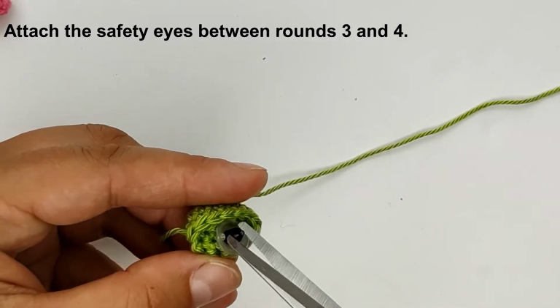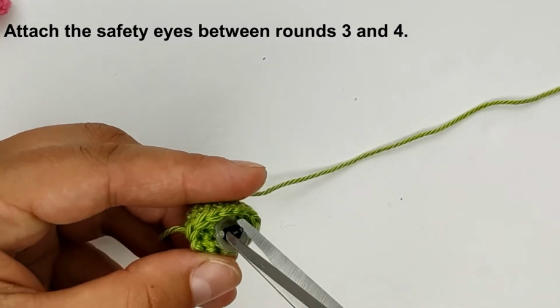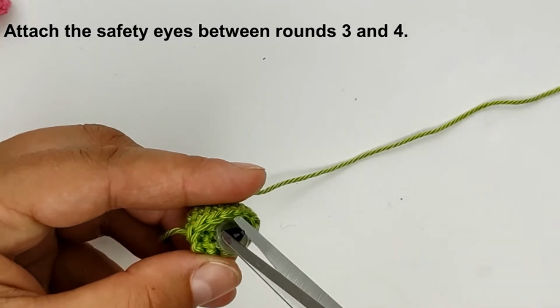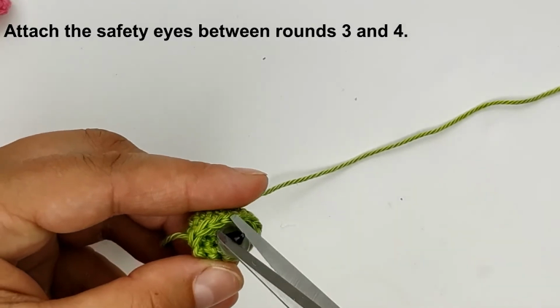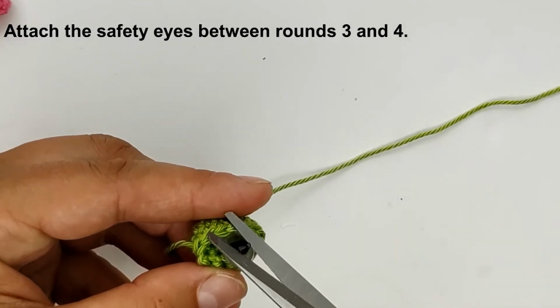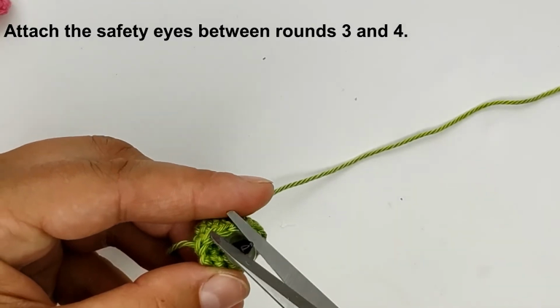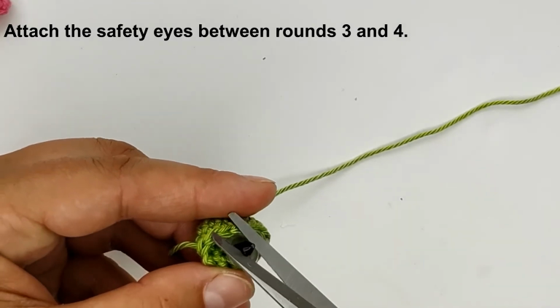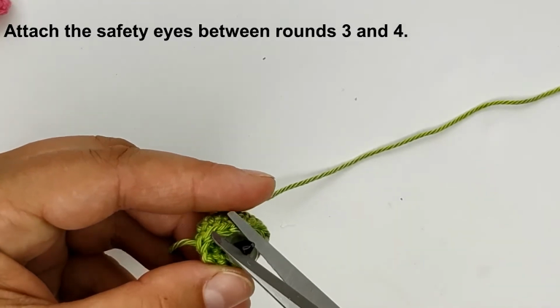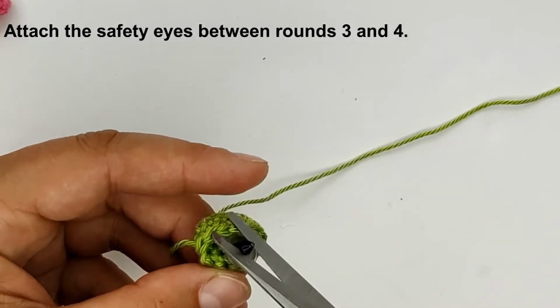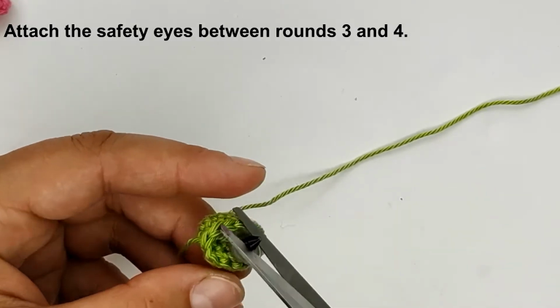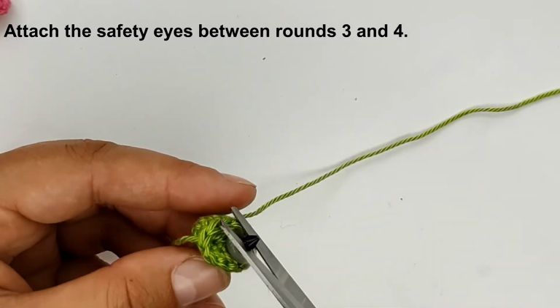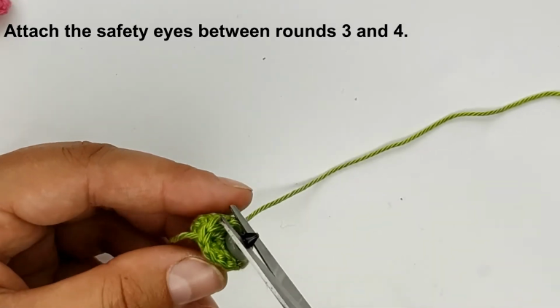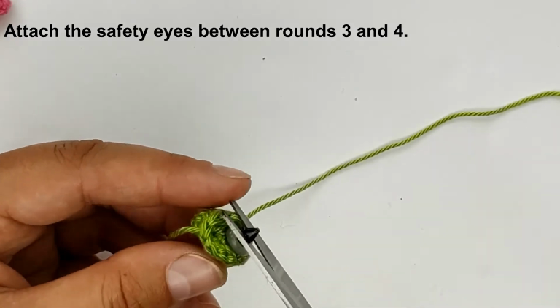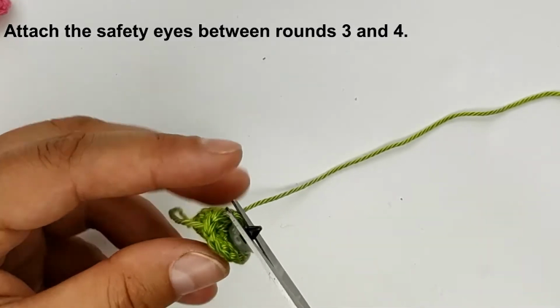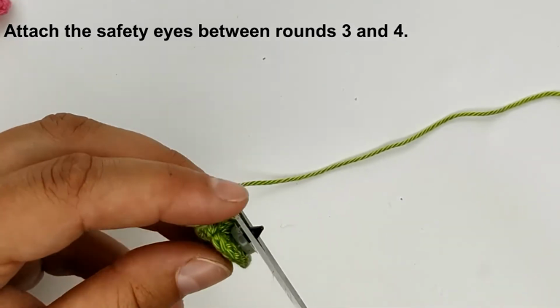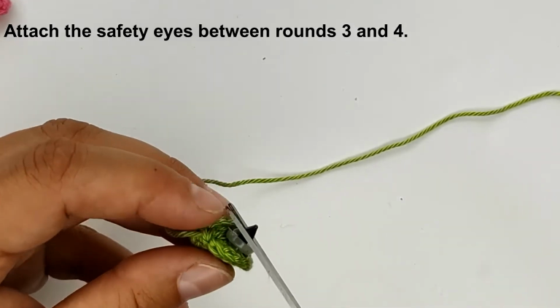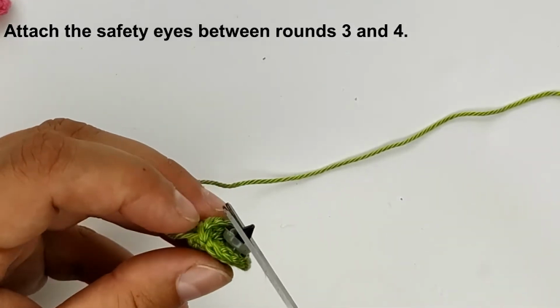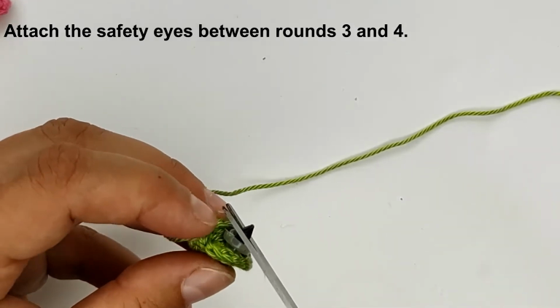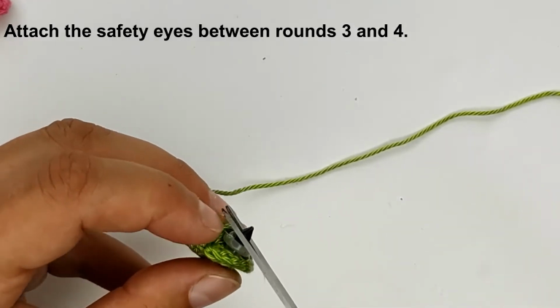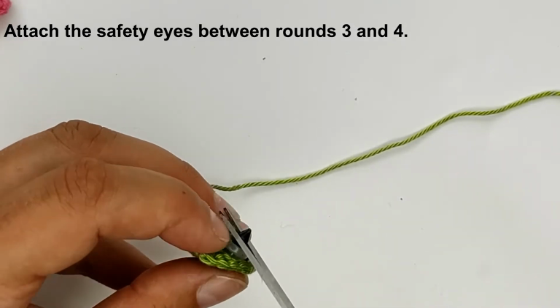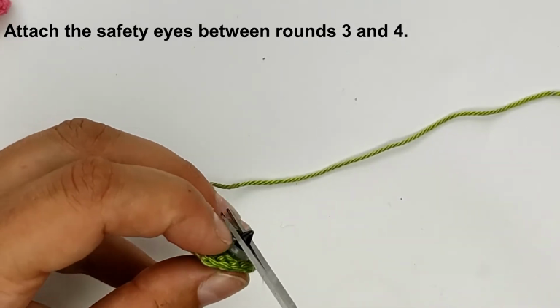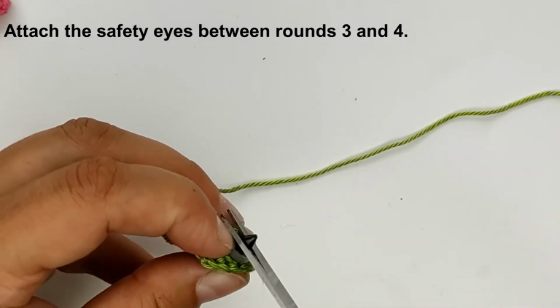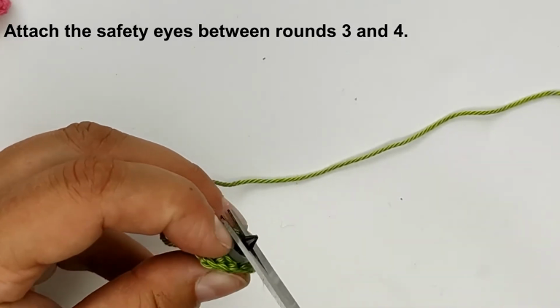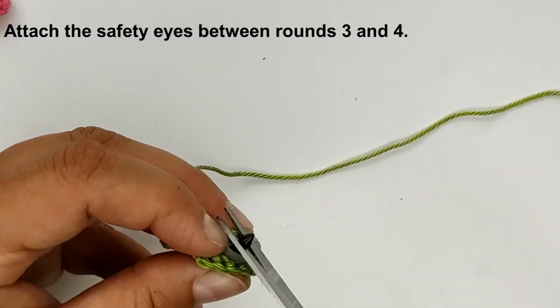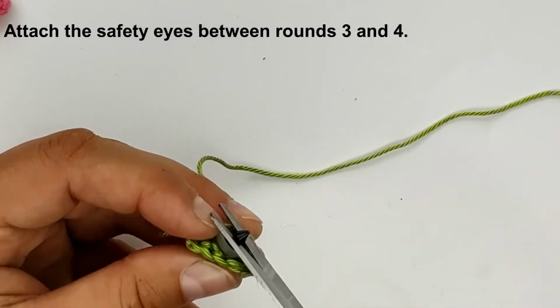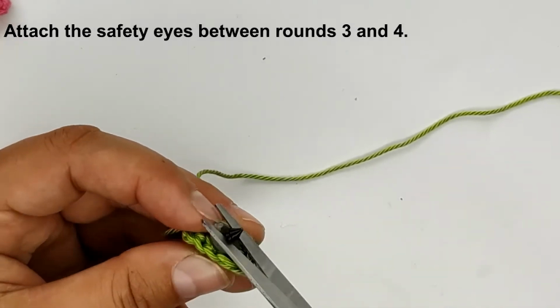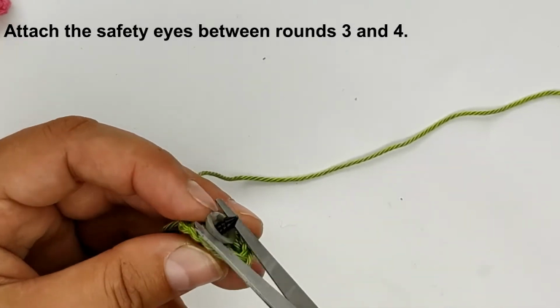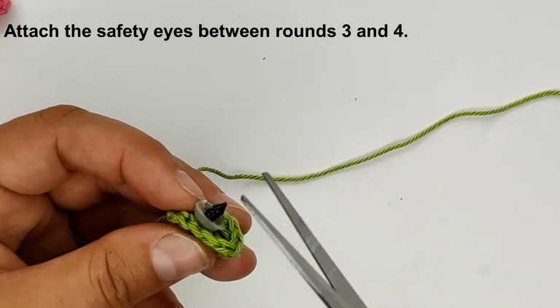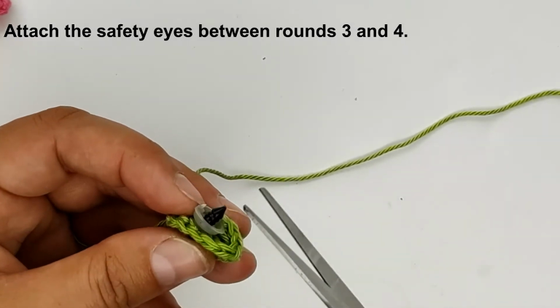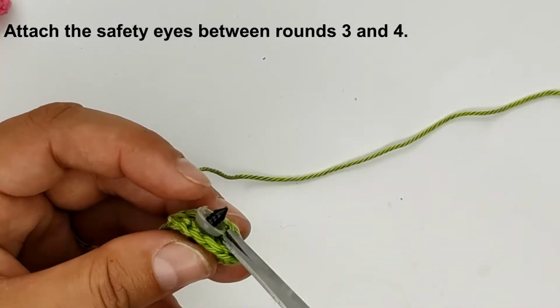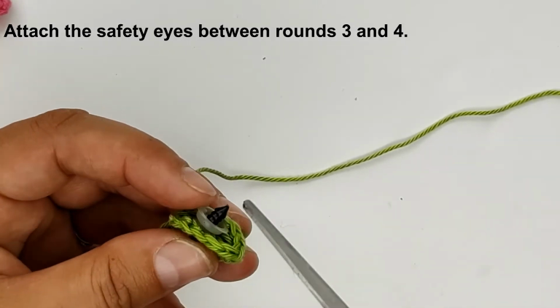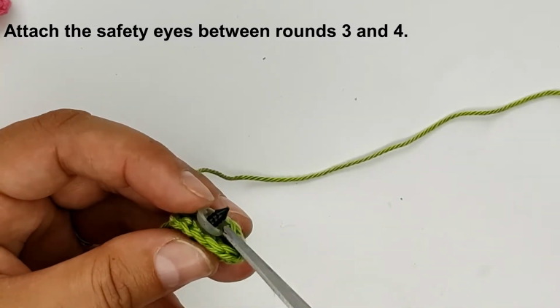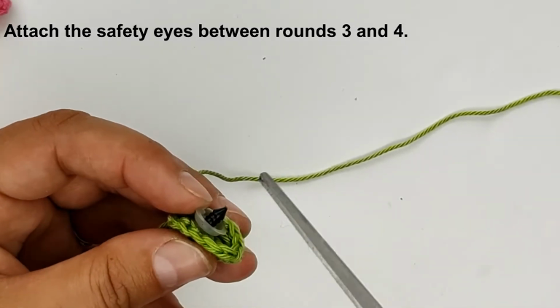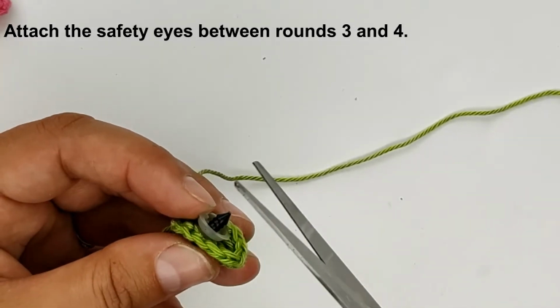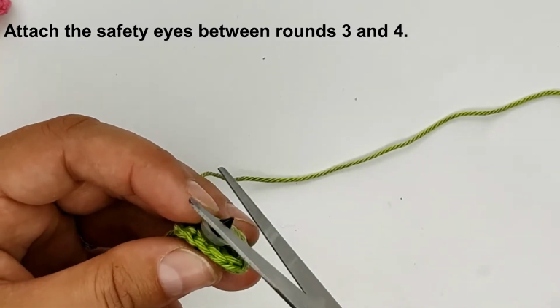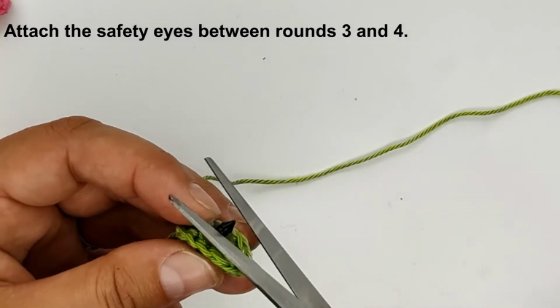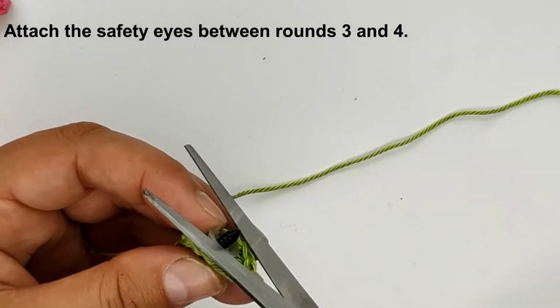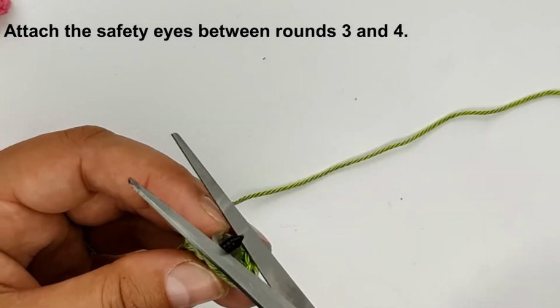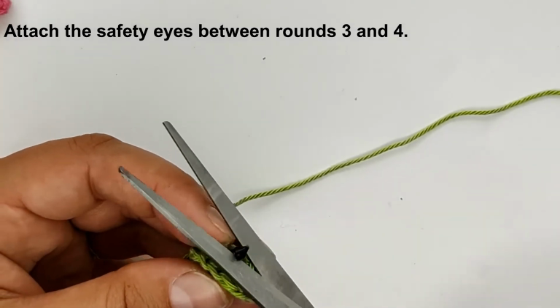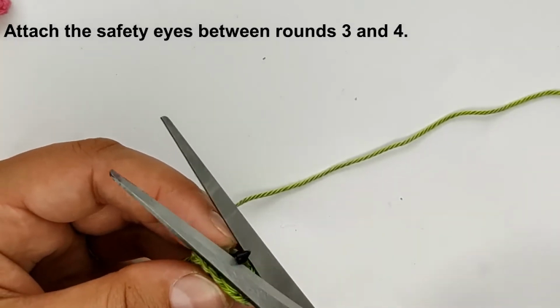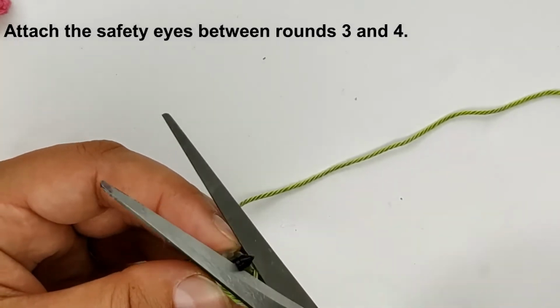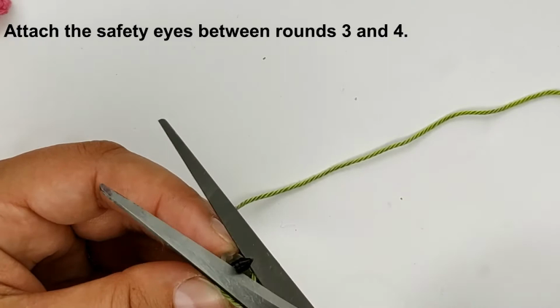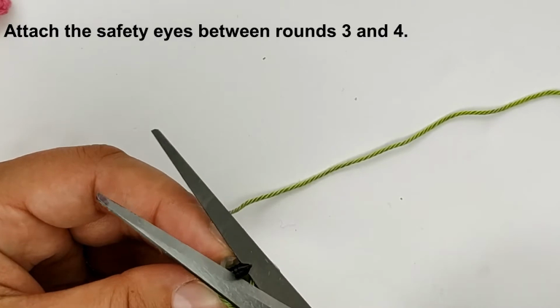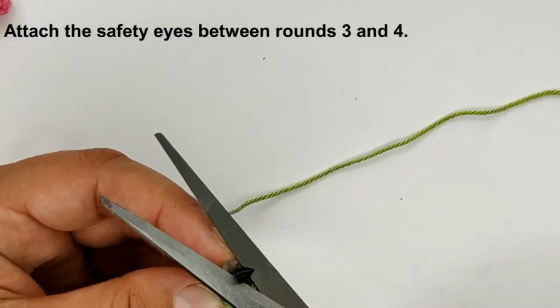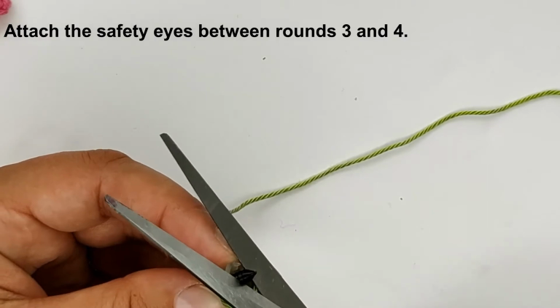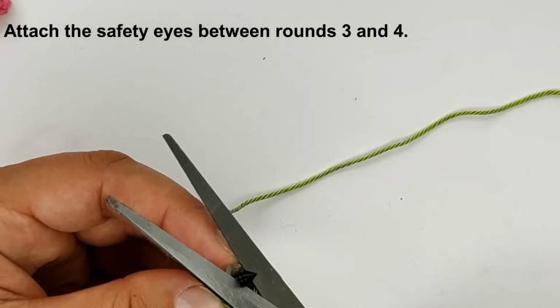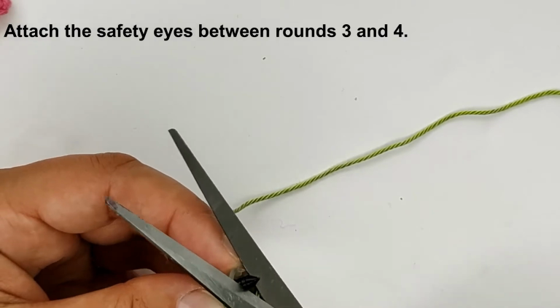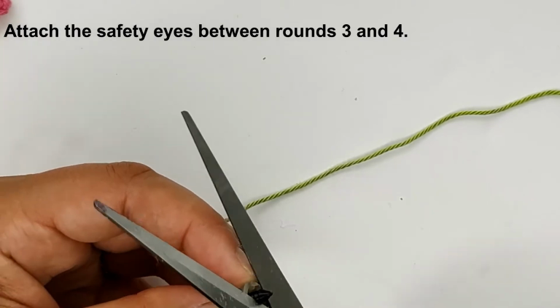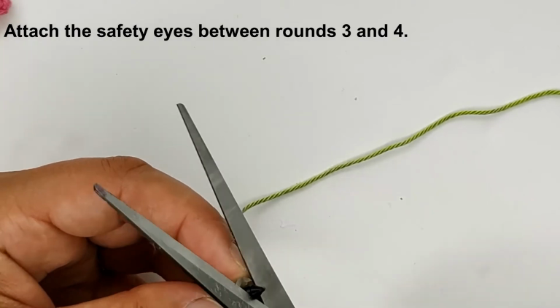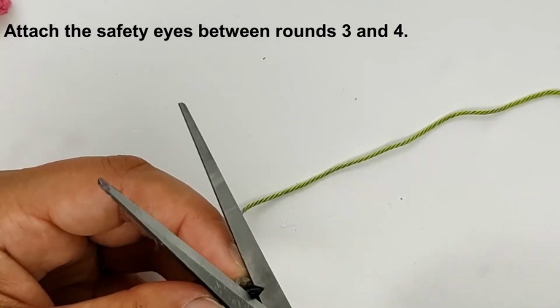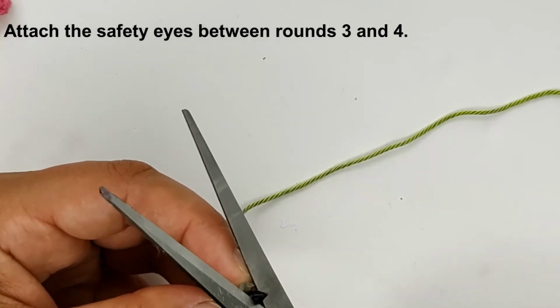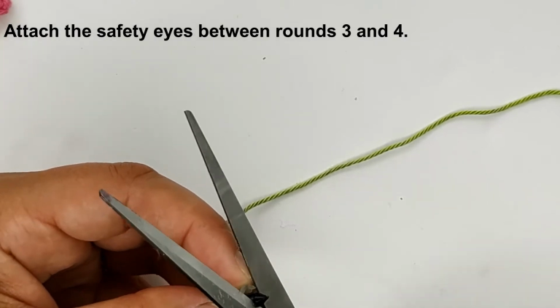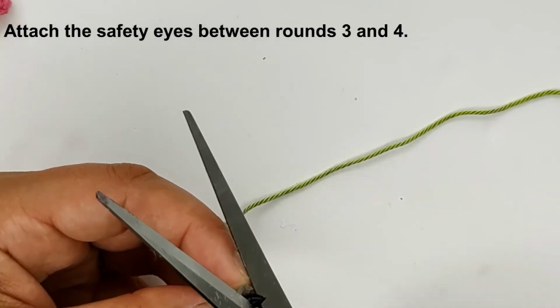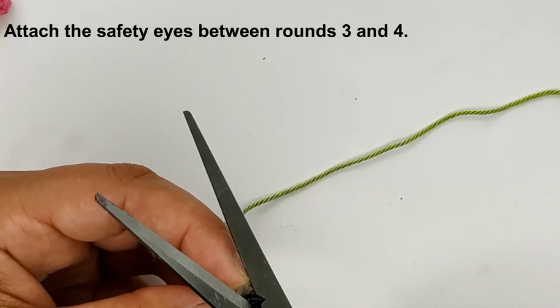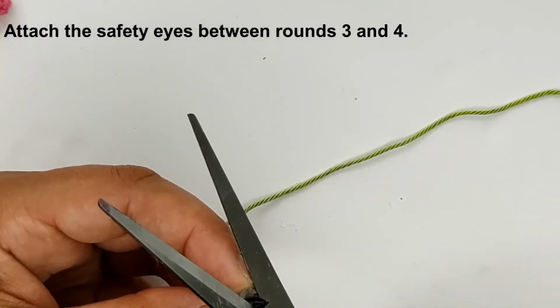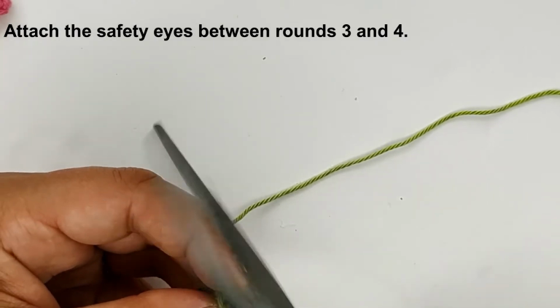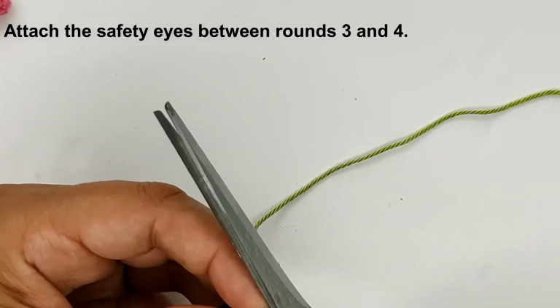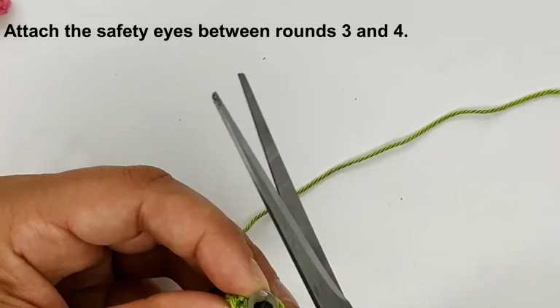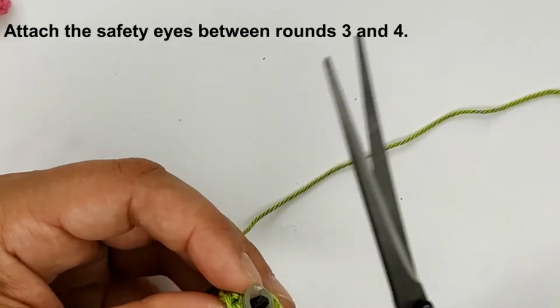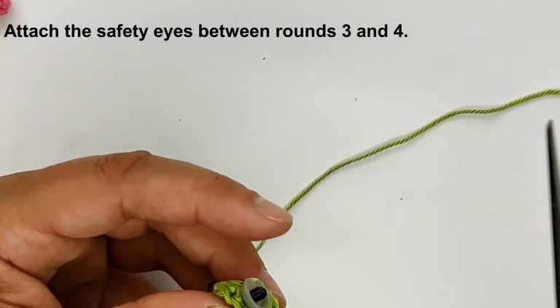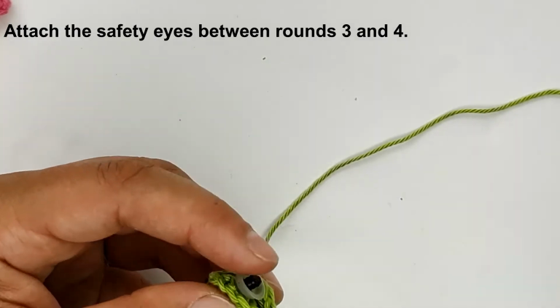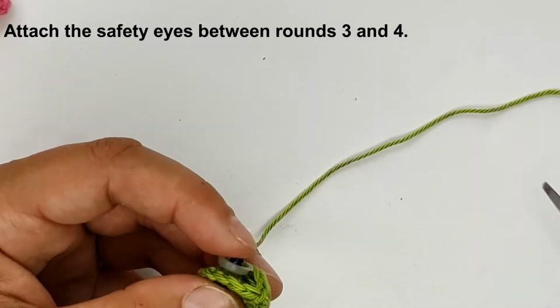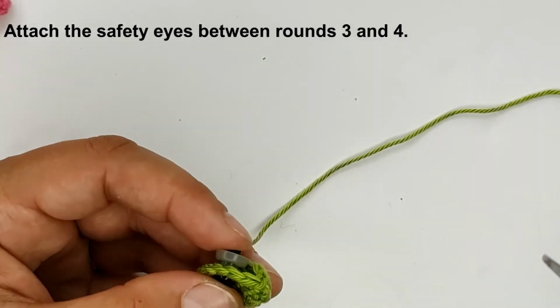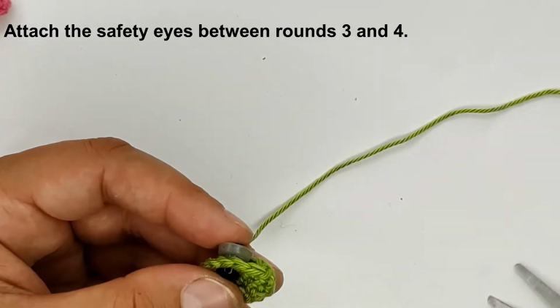The tail of our safety eye is too long, so I just cut it.